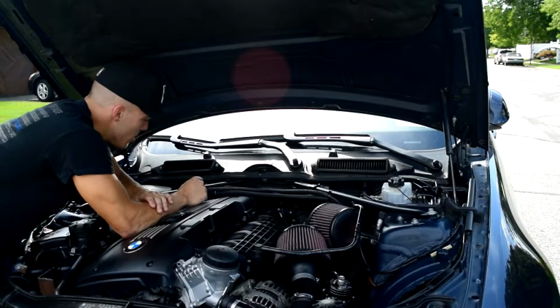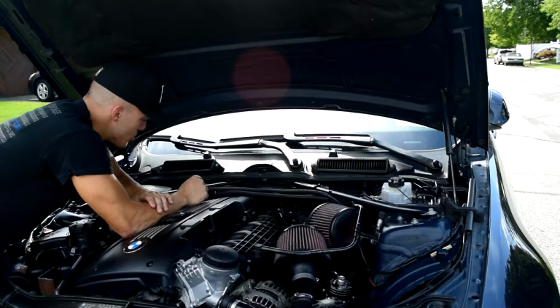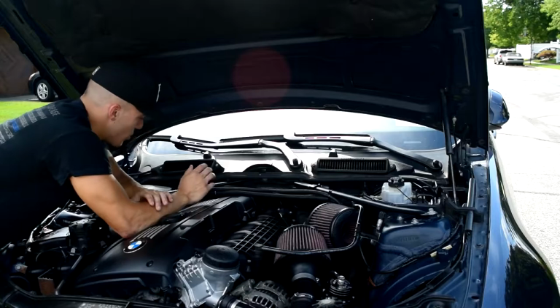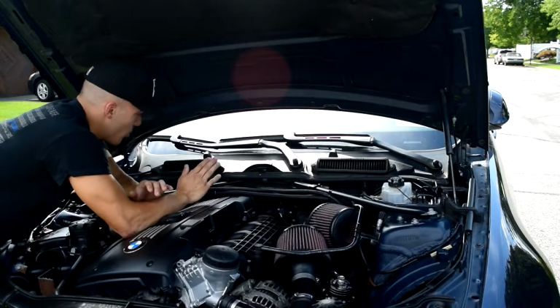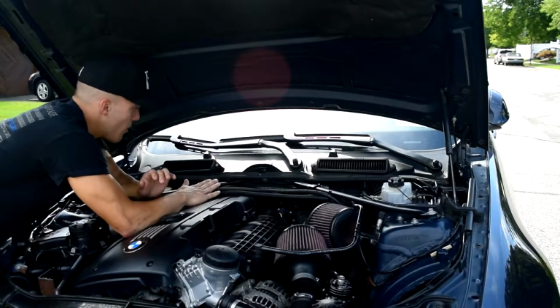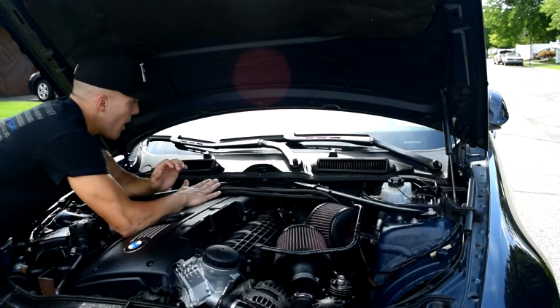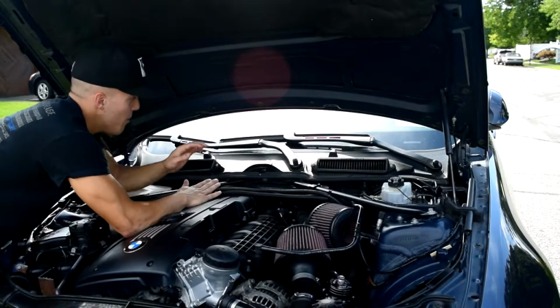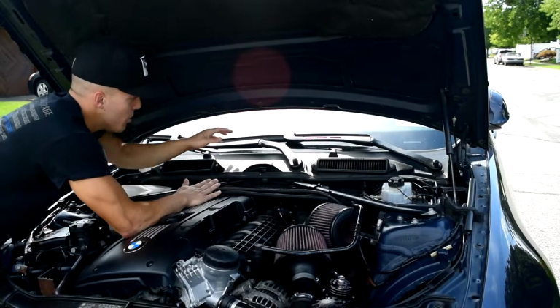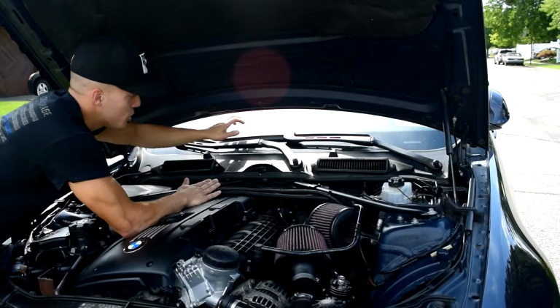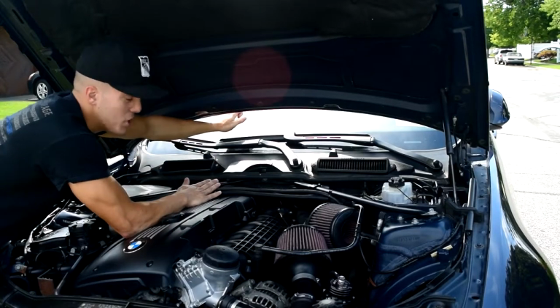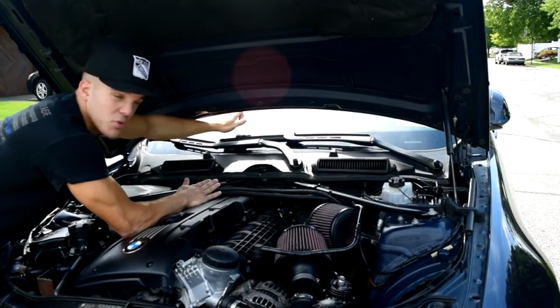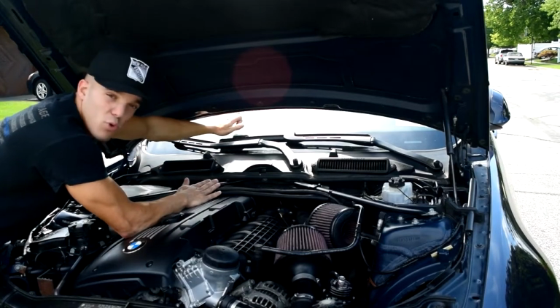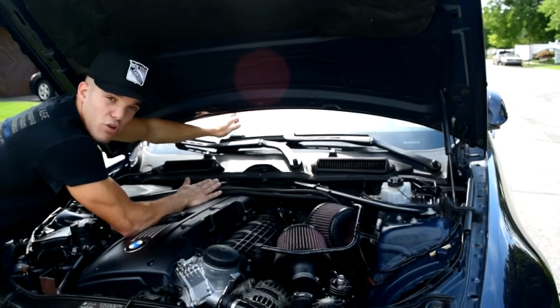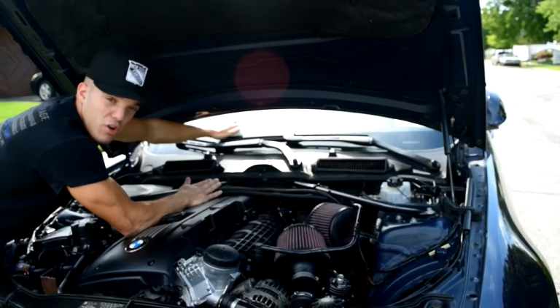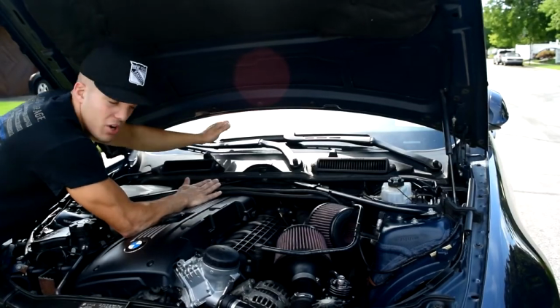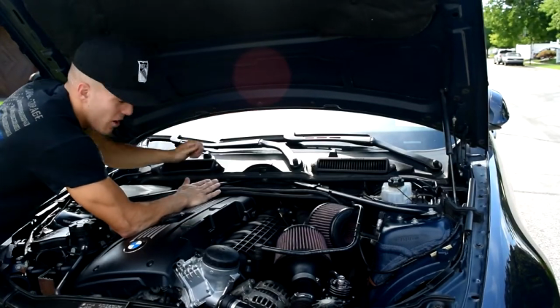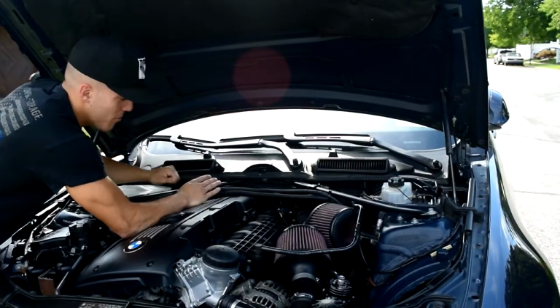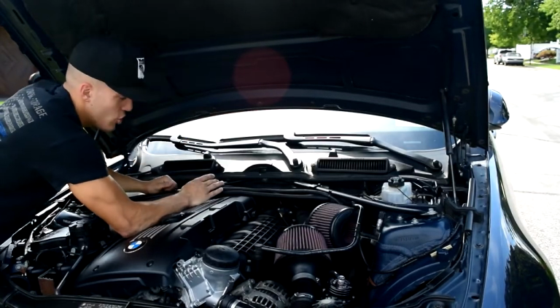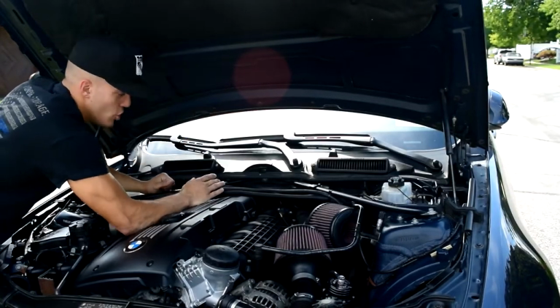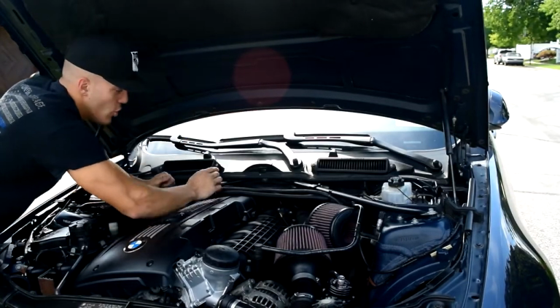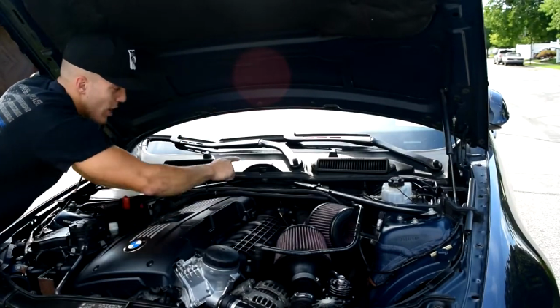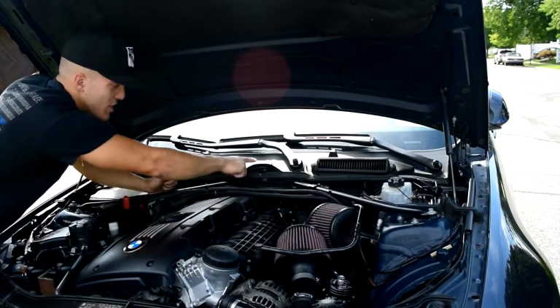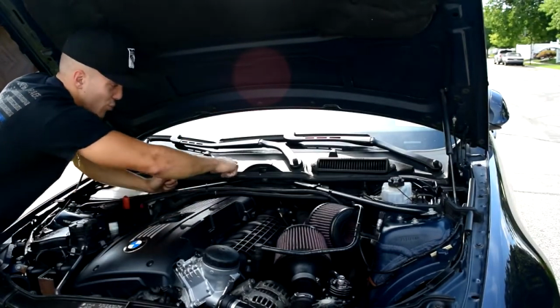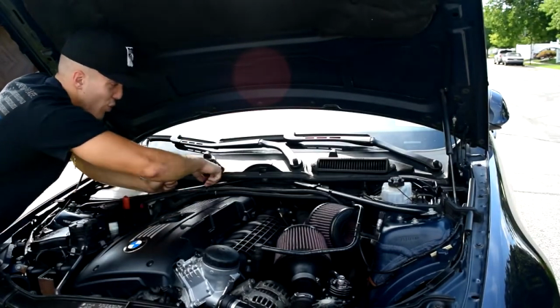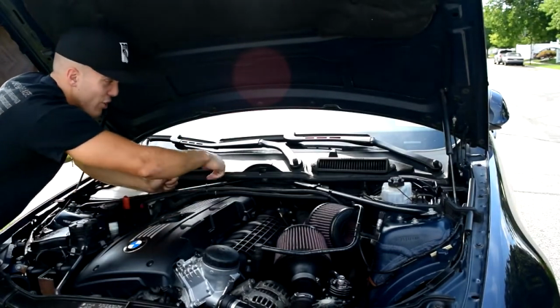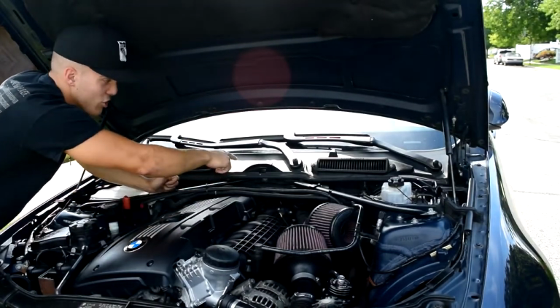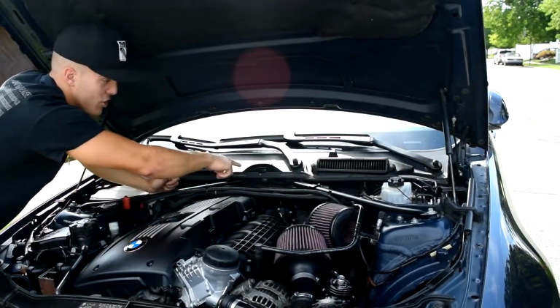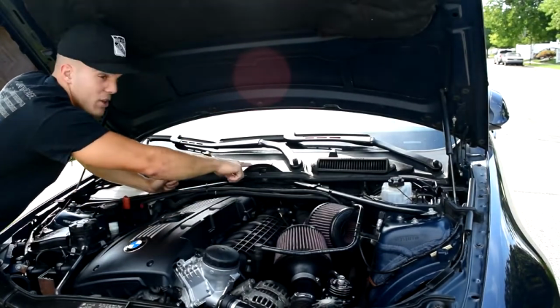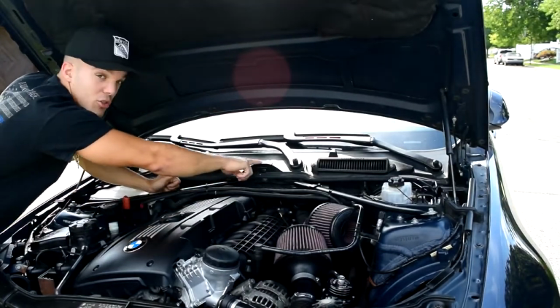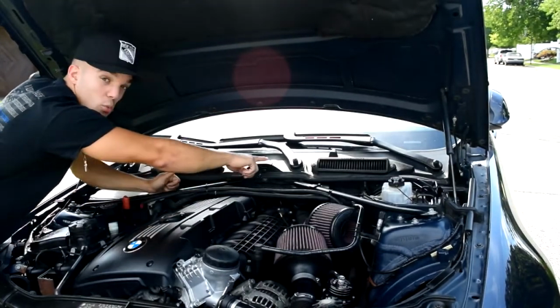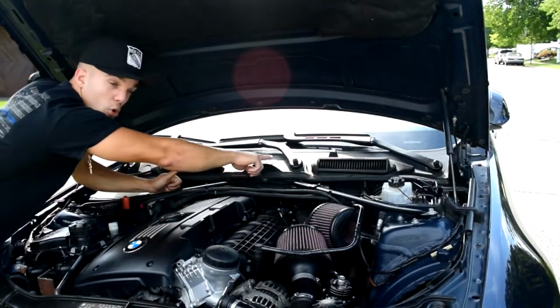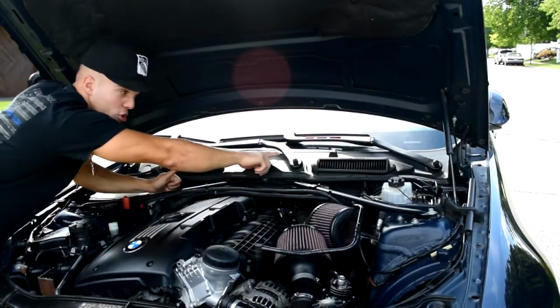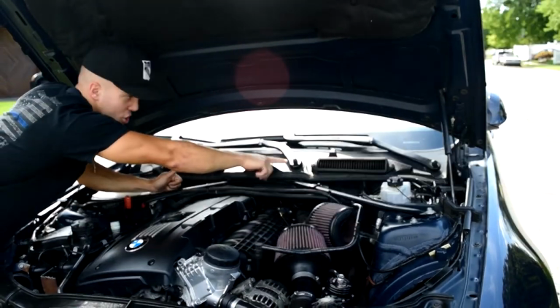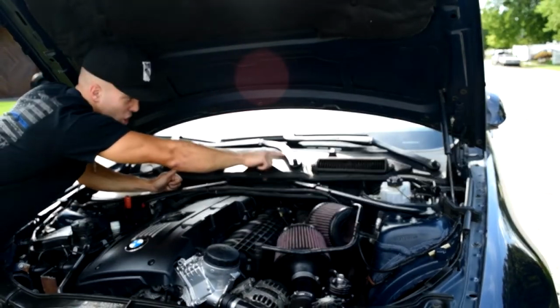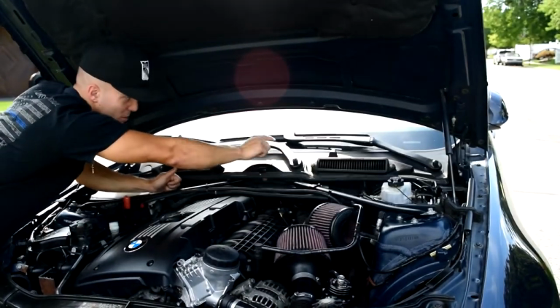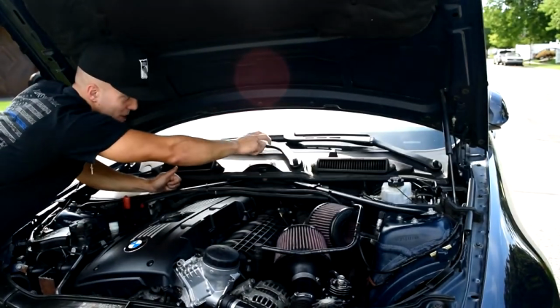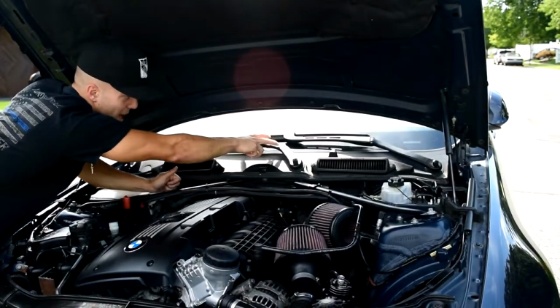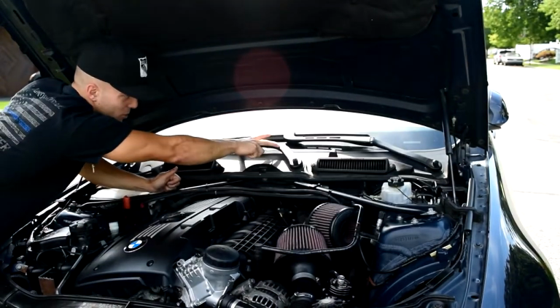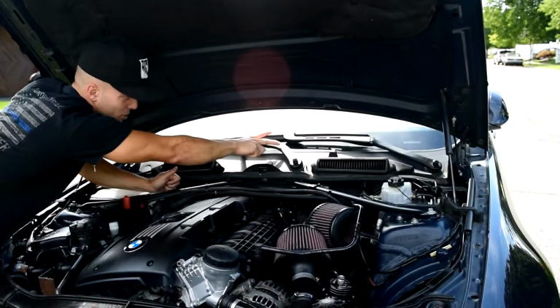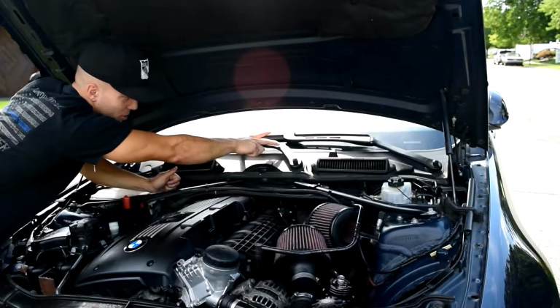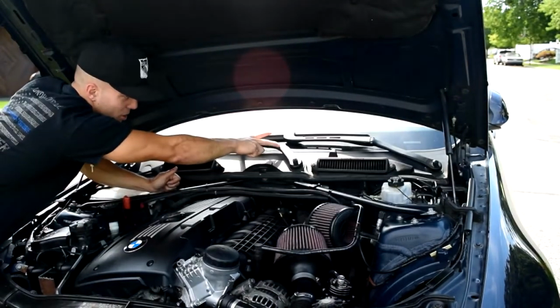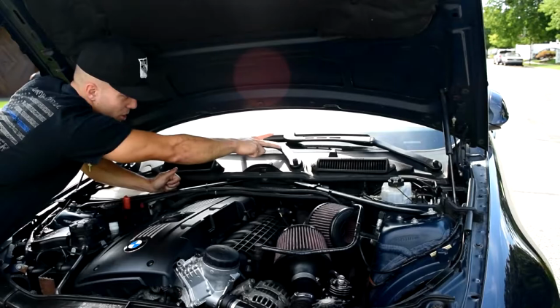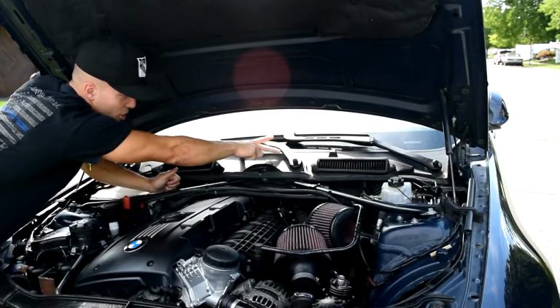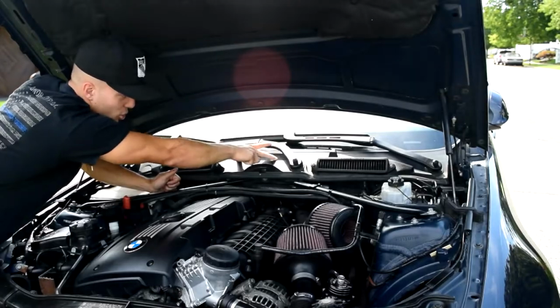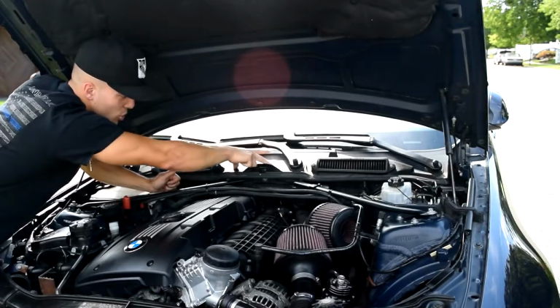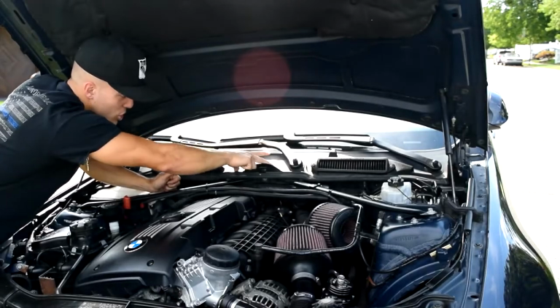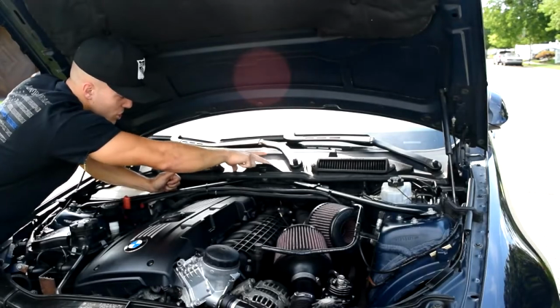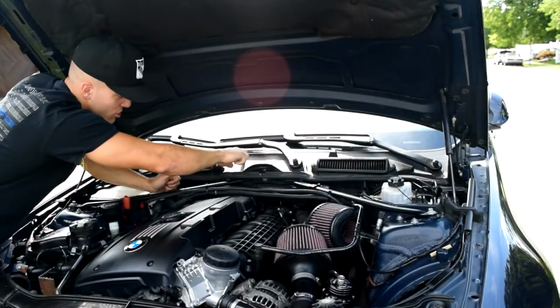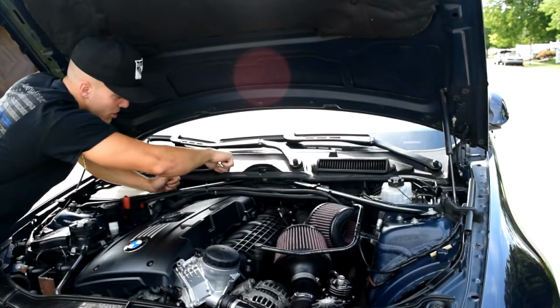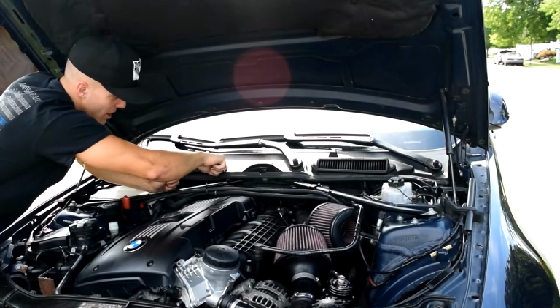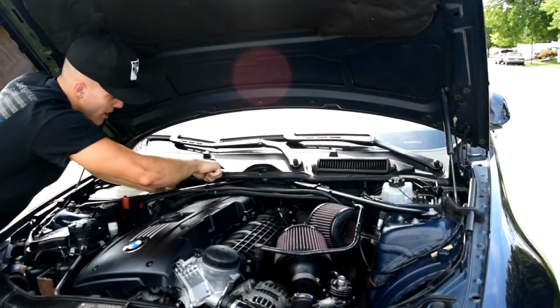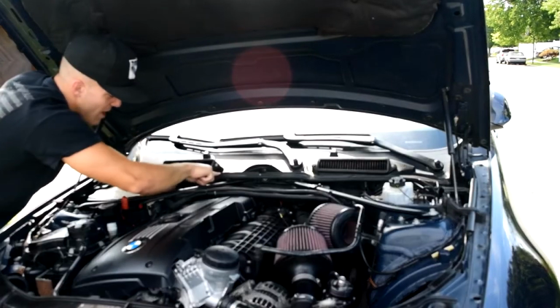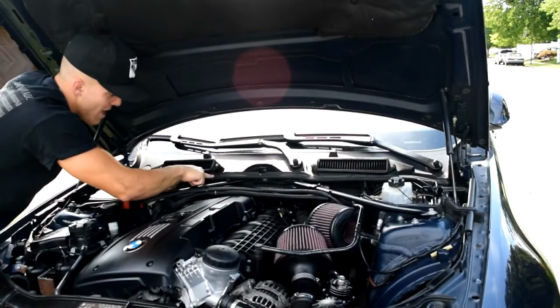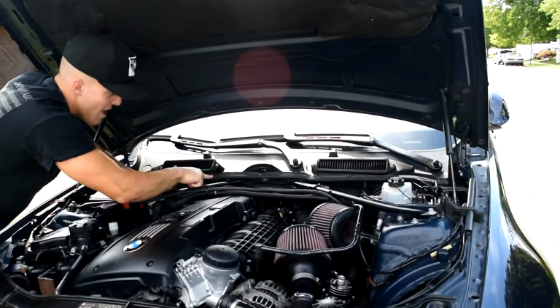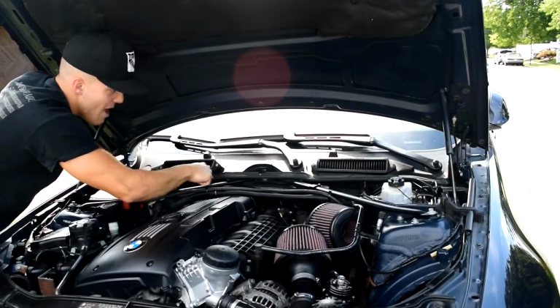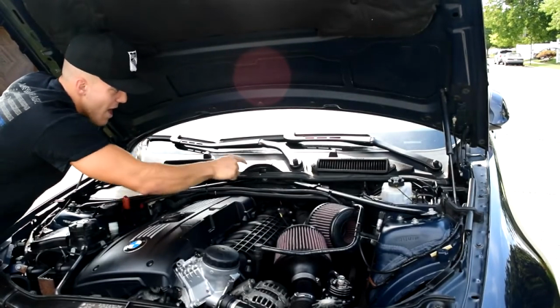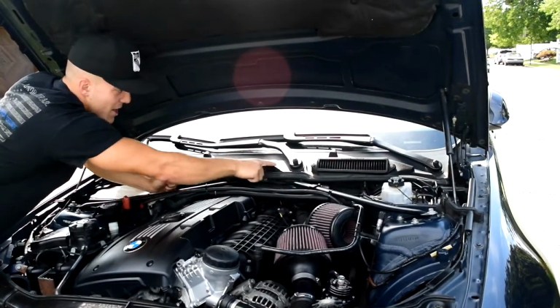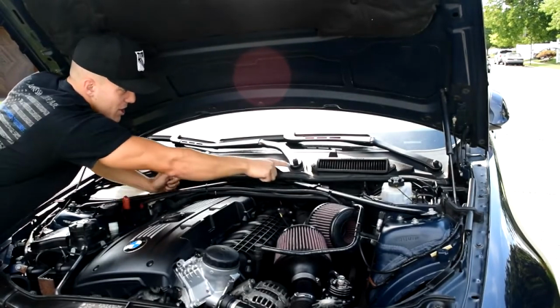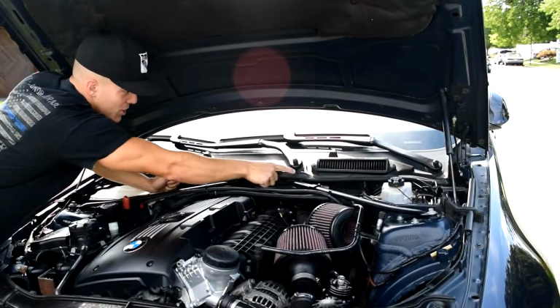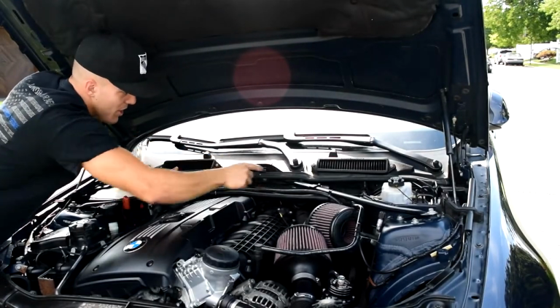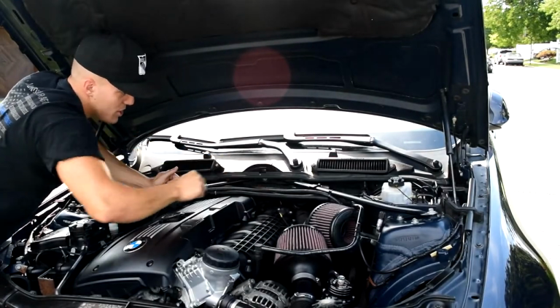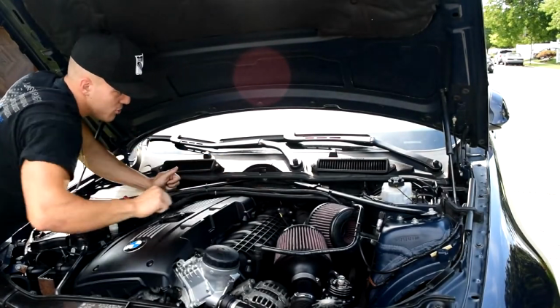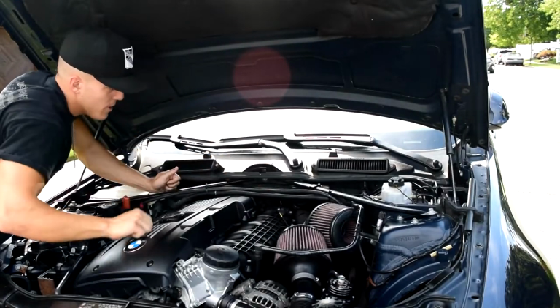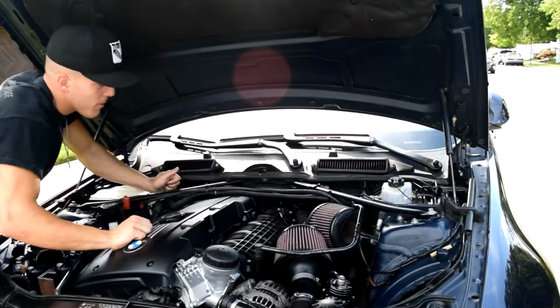I'm going to spray some water up on the windshield to resemble rain and show you guys what it looks like. The water is going to come down the windshield and into the engine bay.